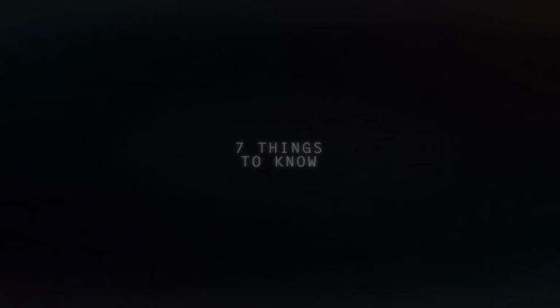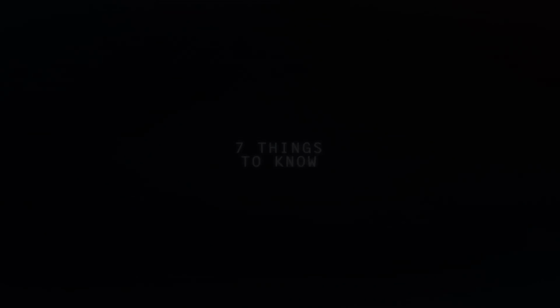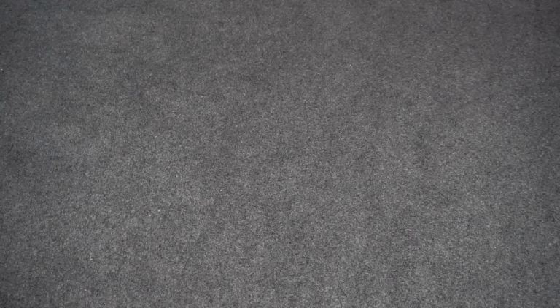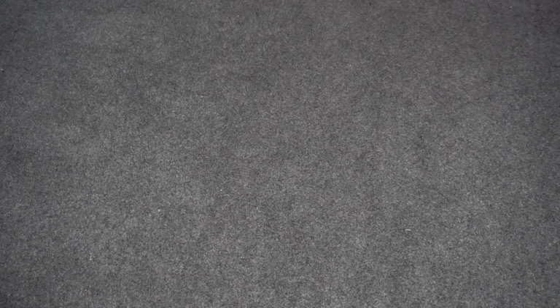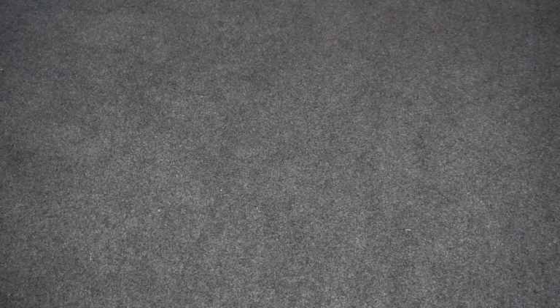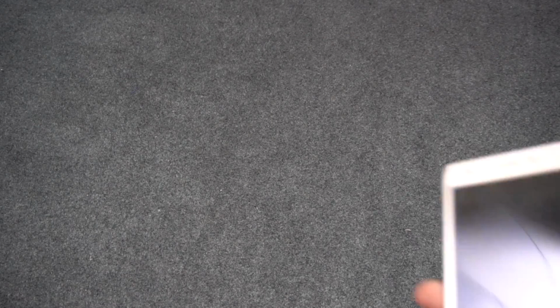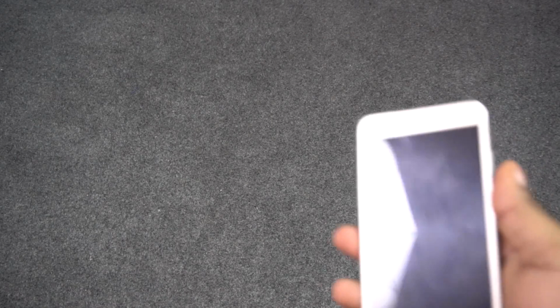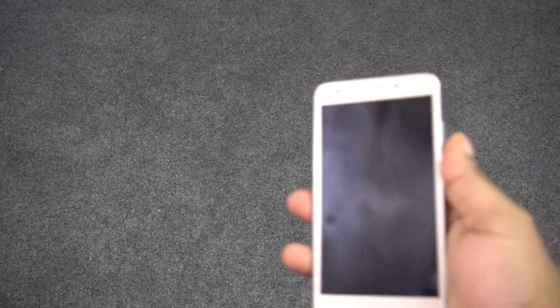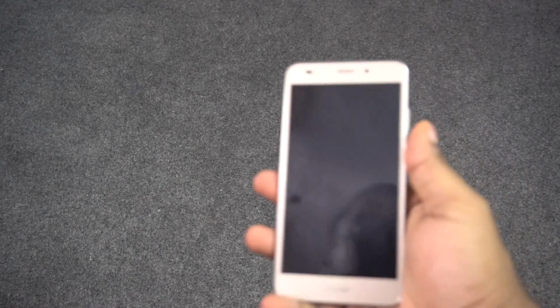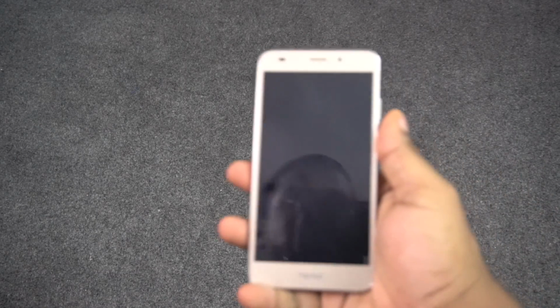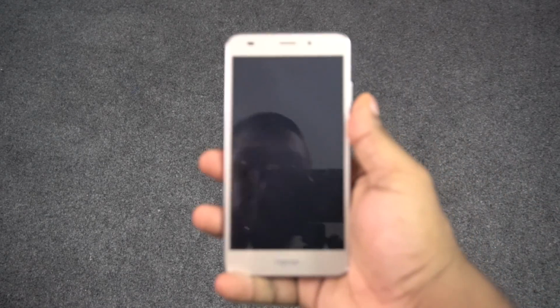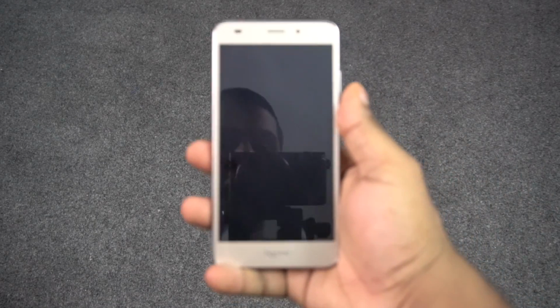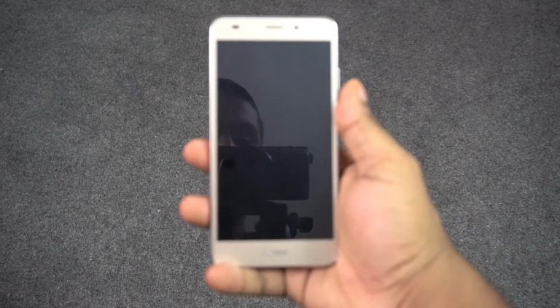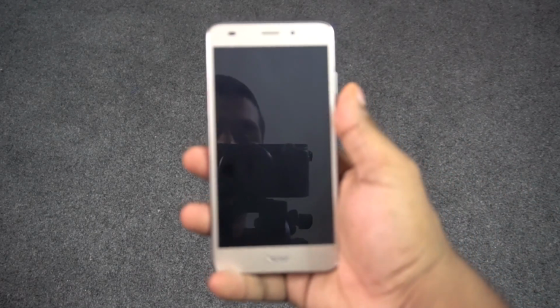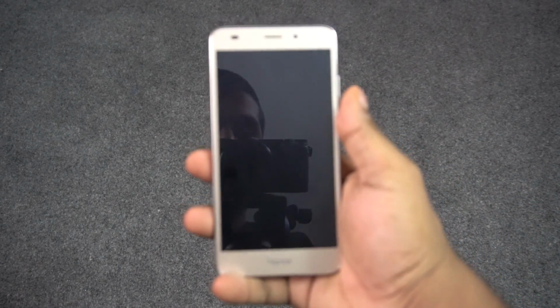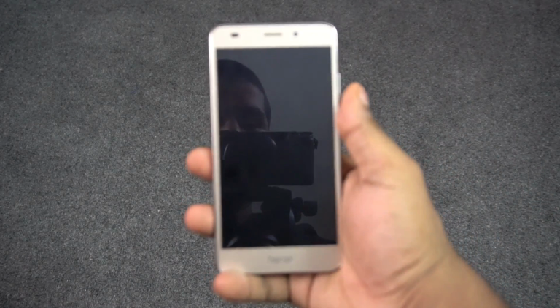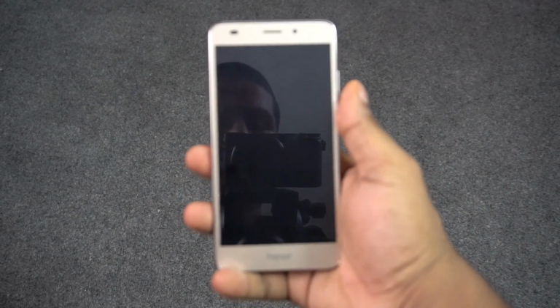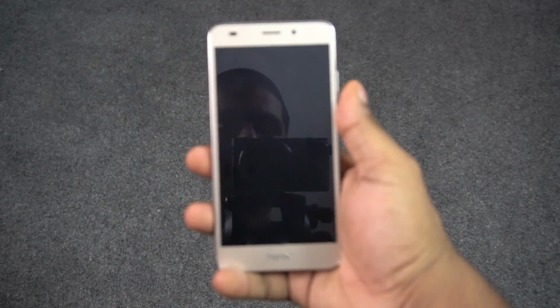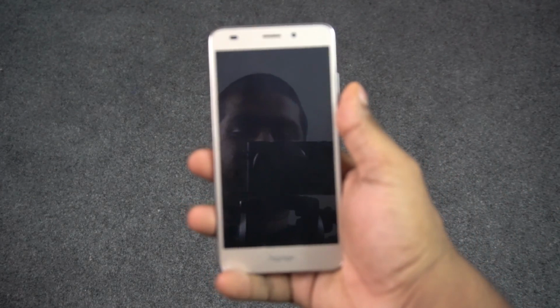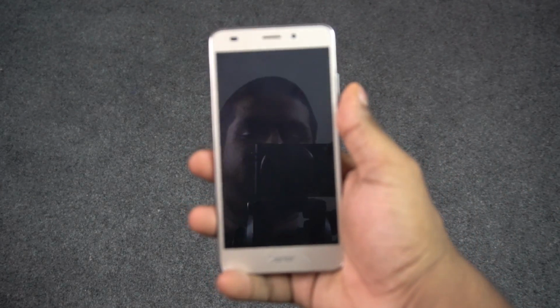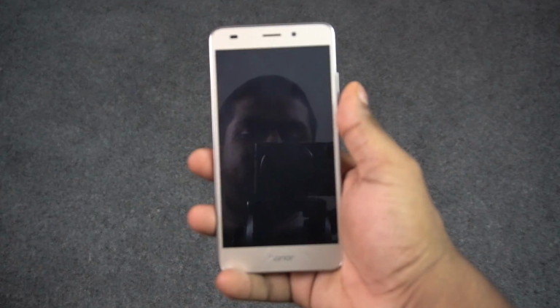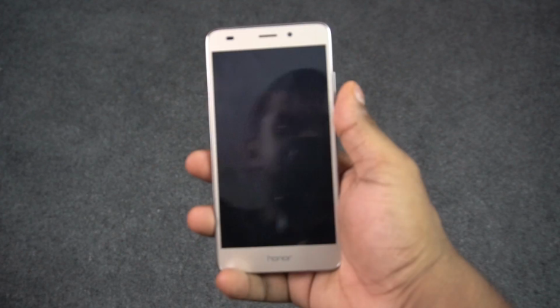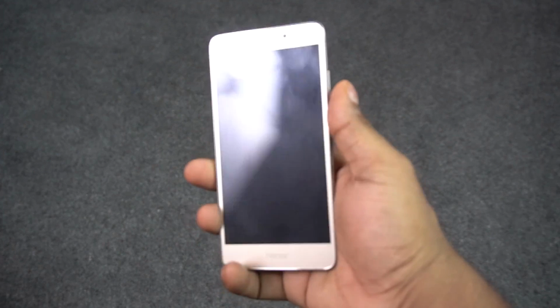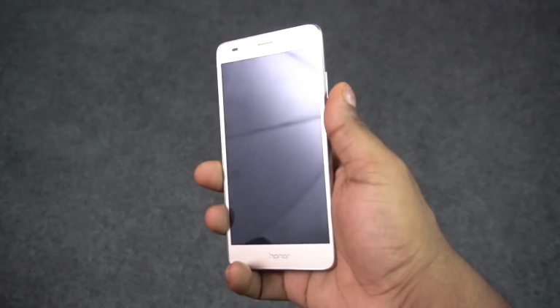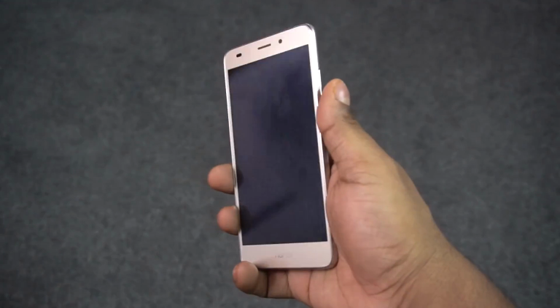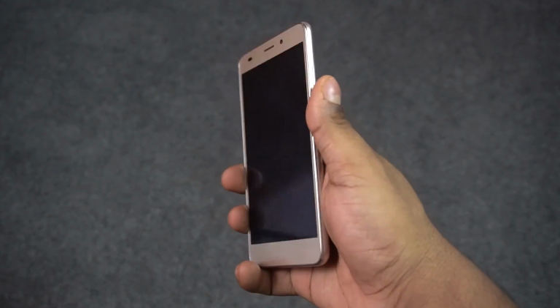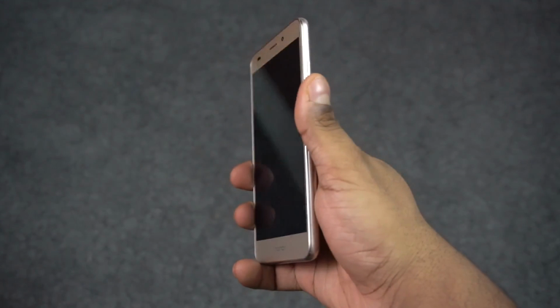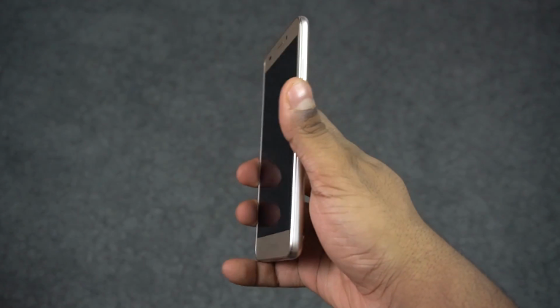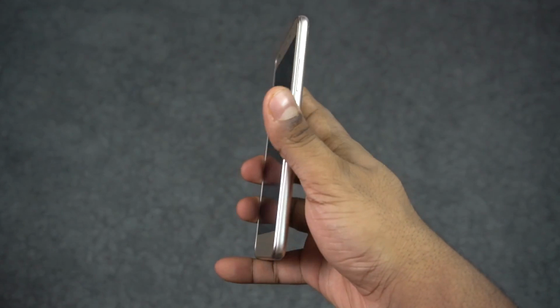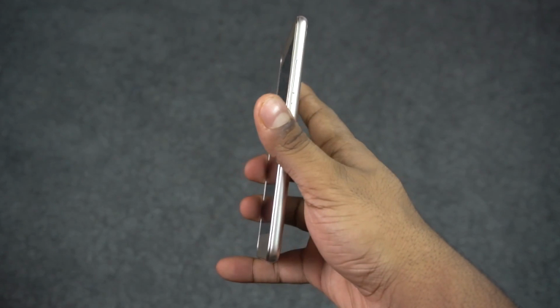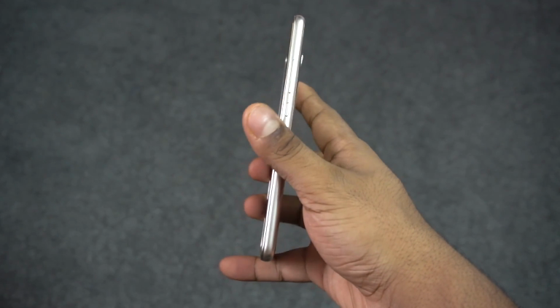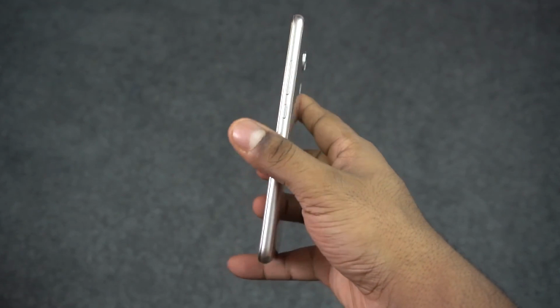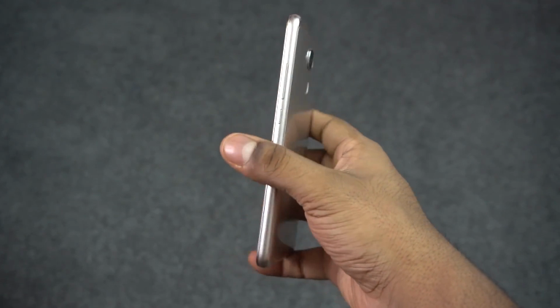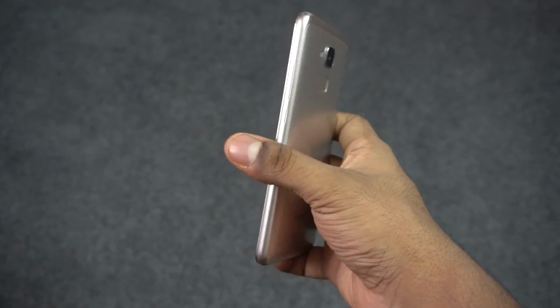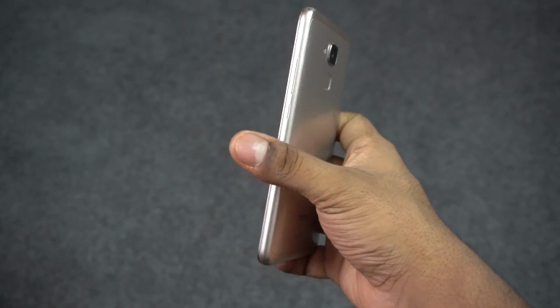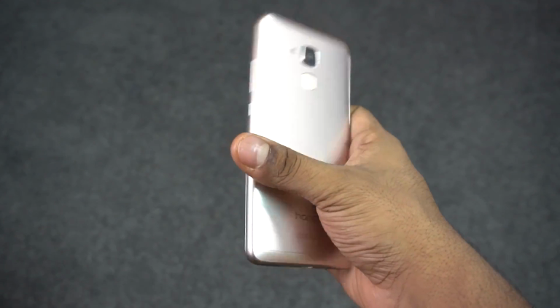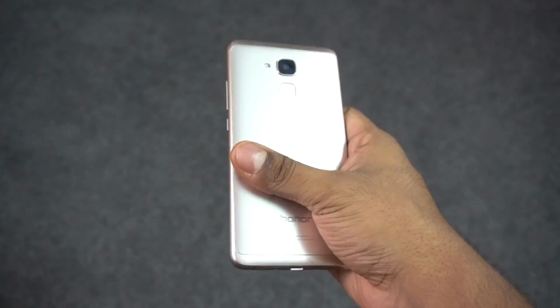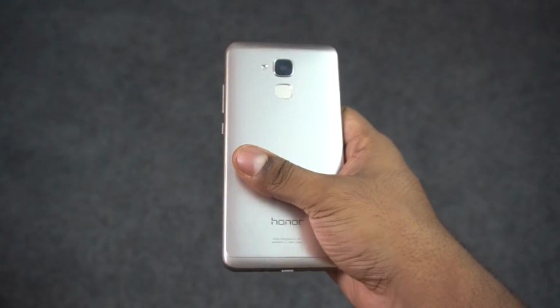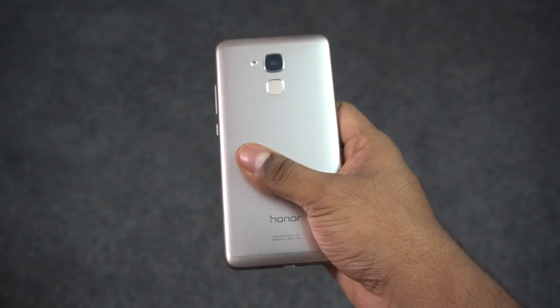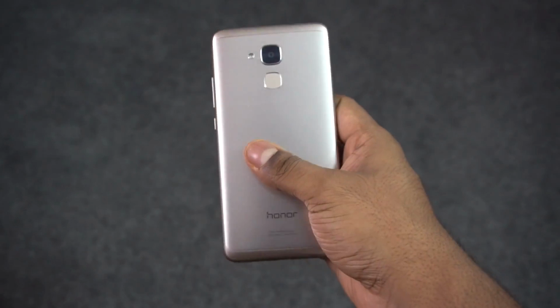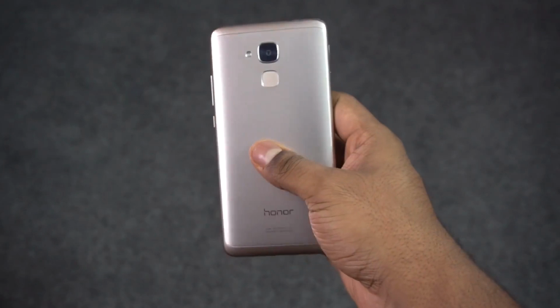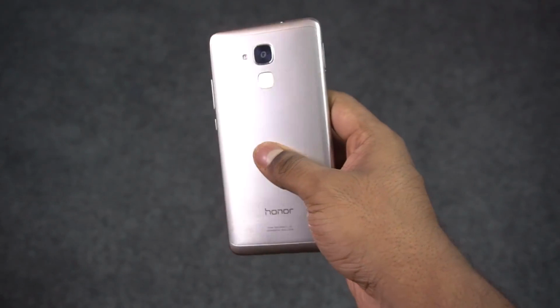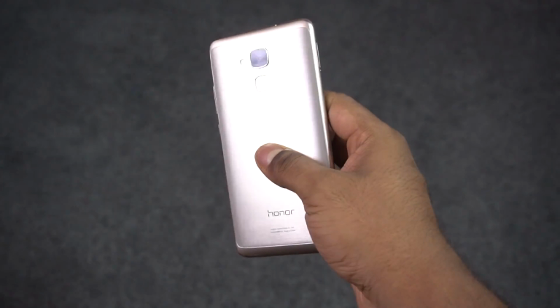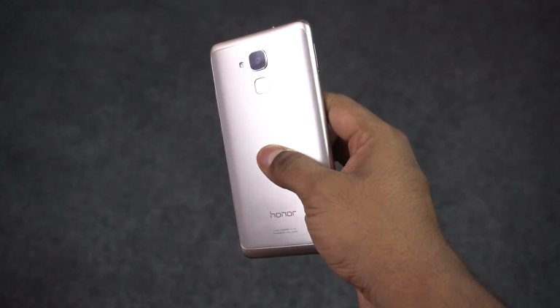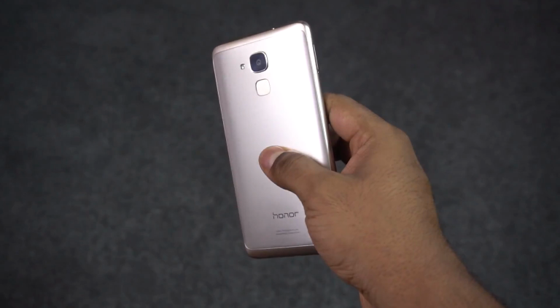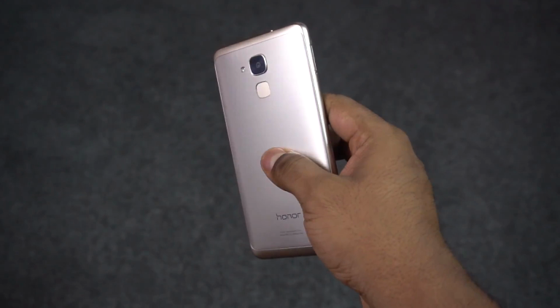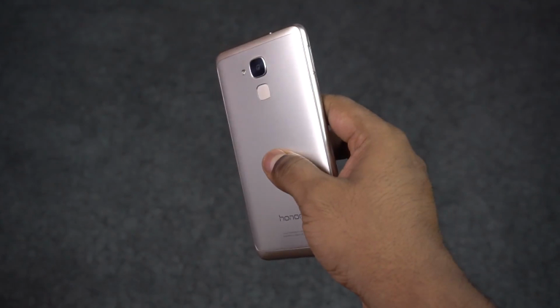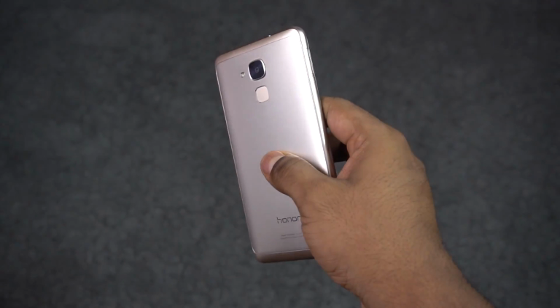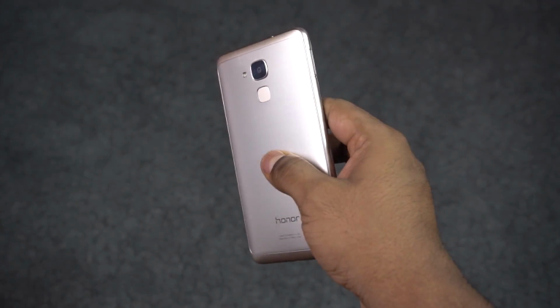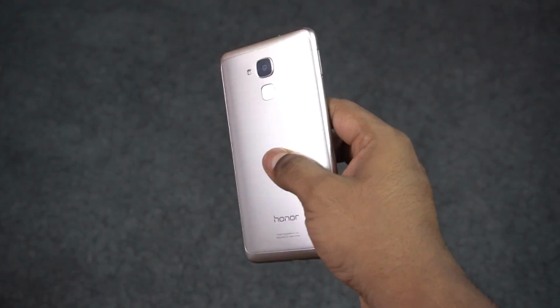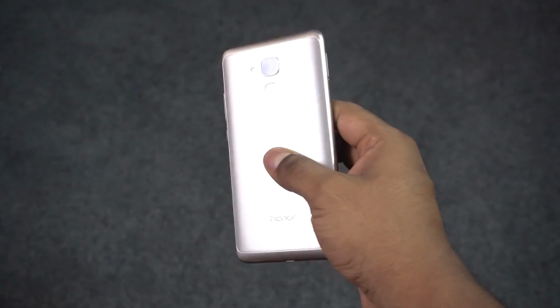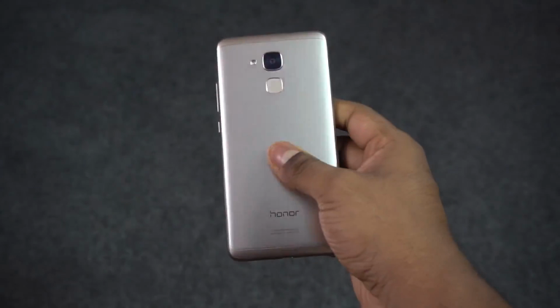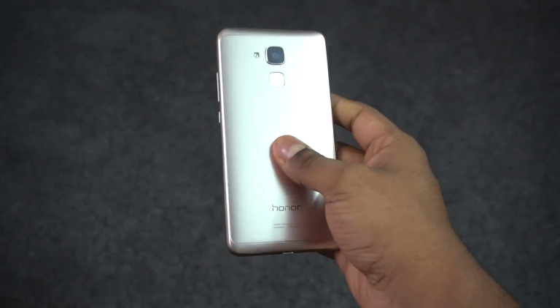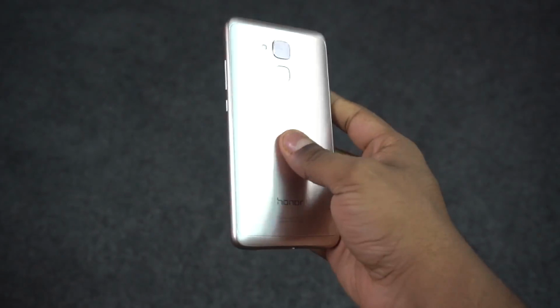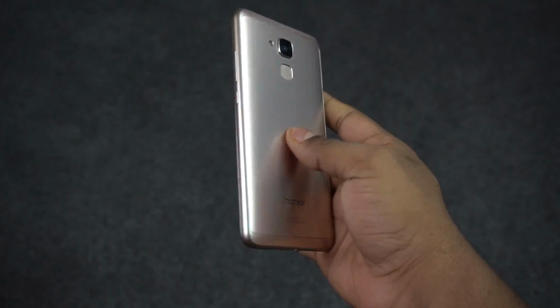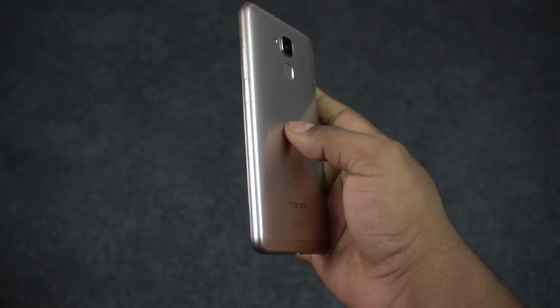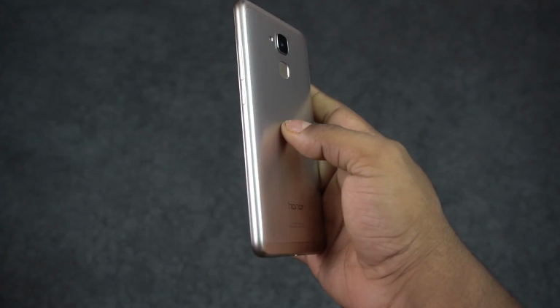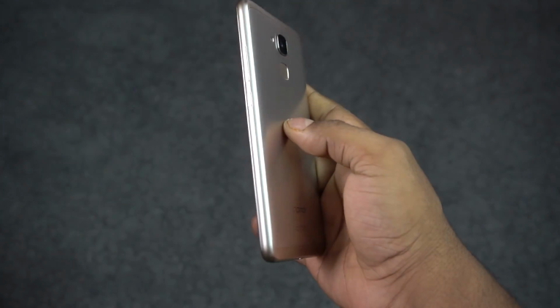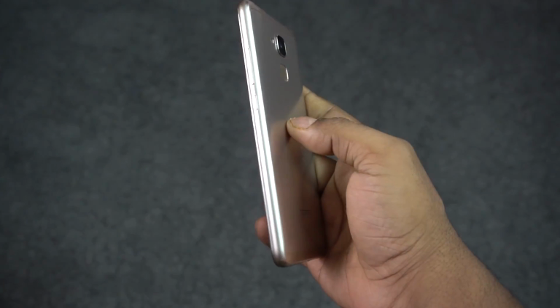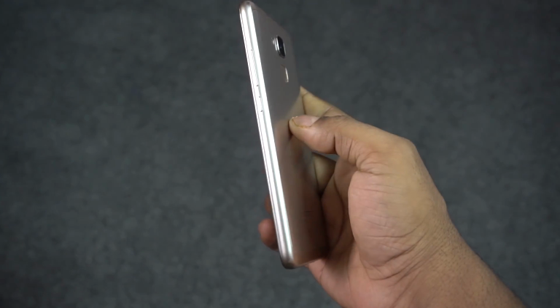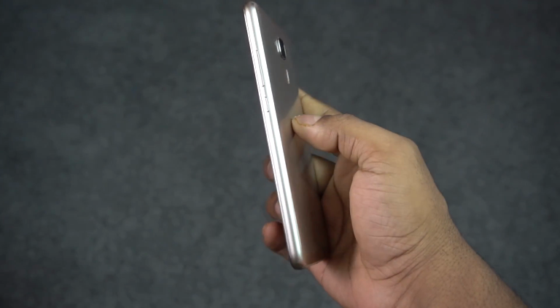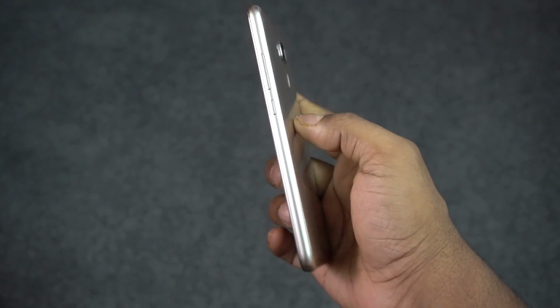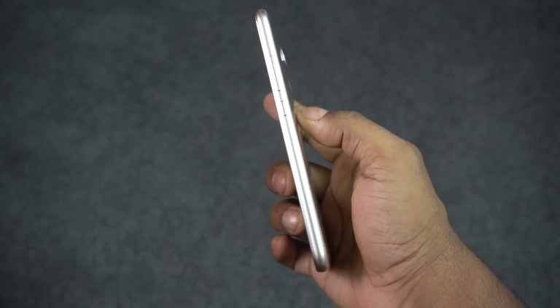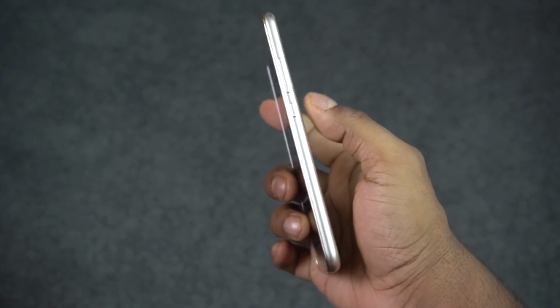Hey guys, Ash here from C4ETech, and in today's video let's check out 7 things about the Honor 5C that you need to know.